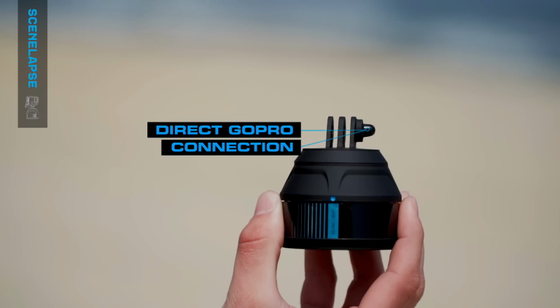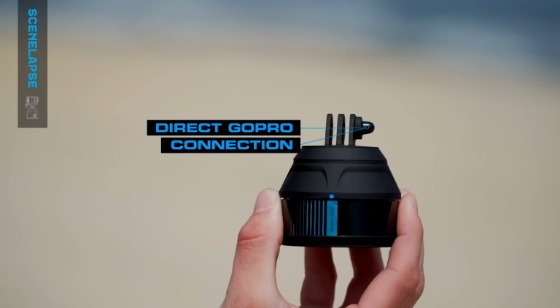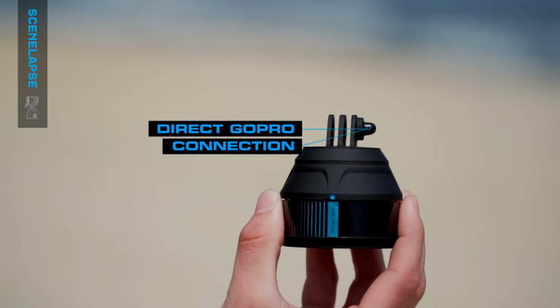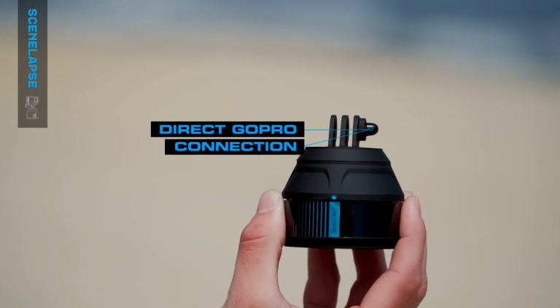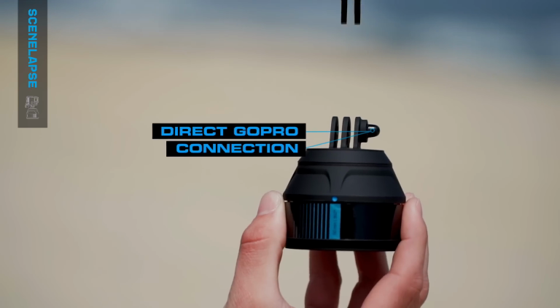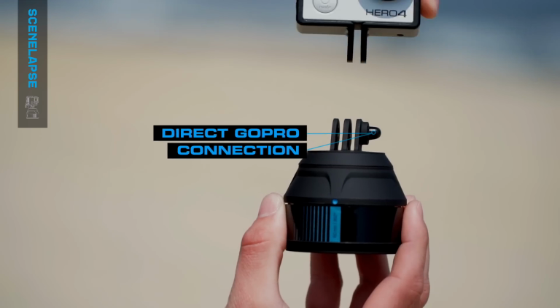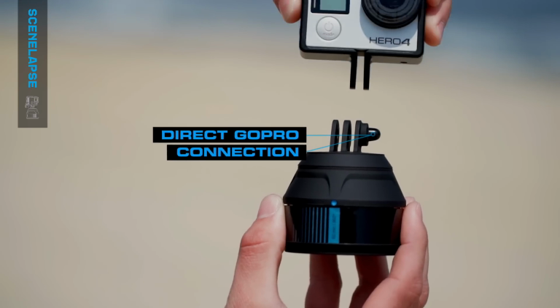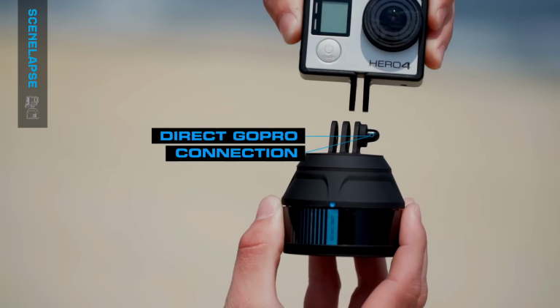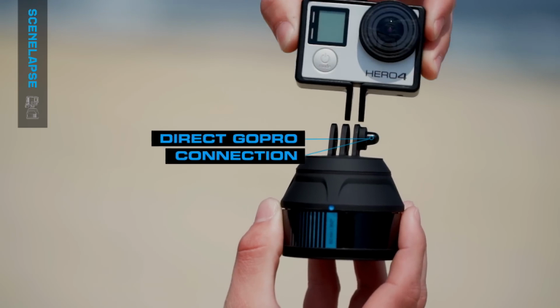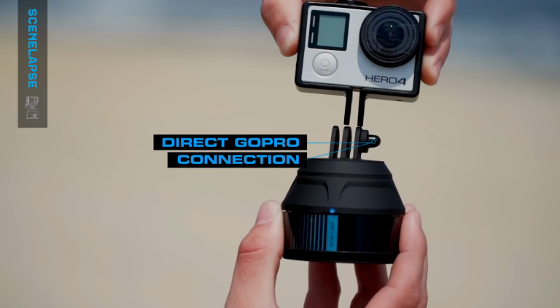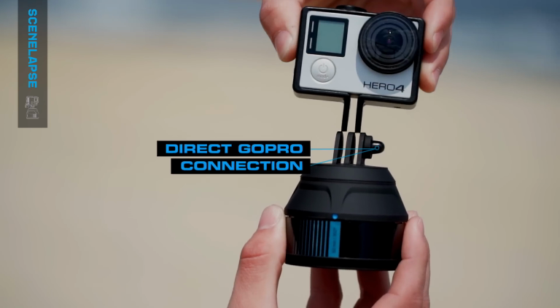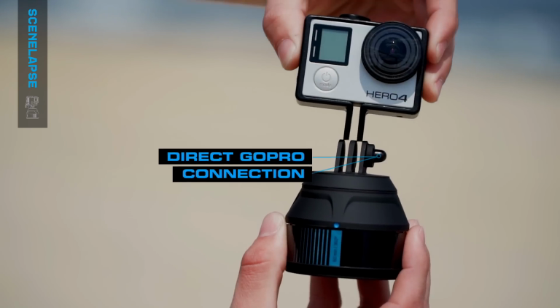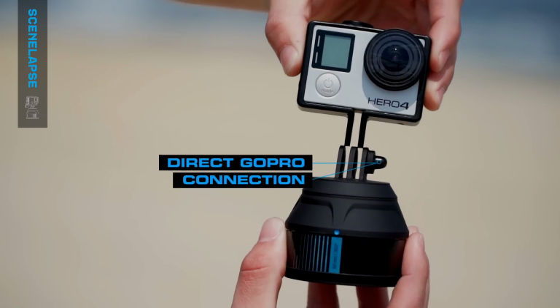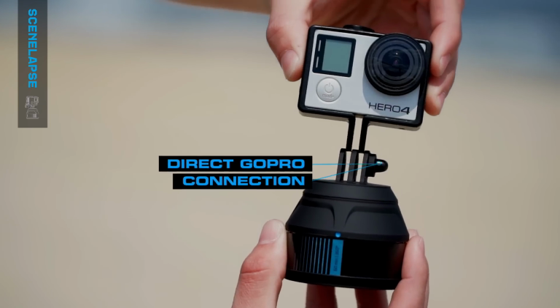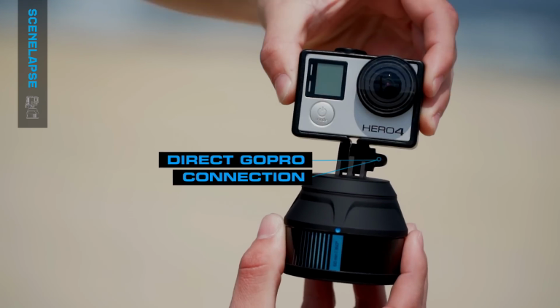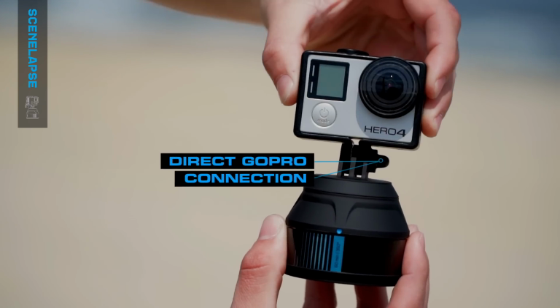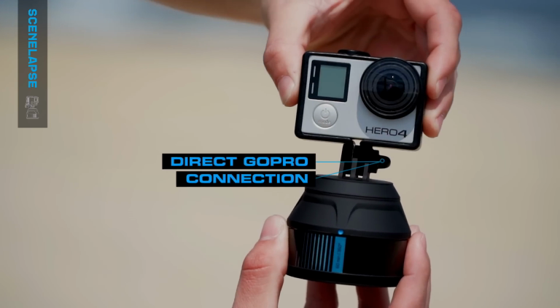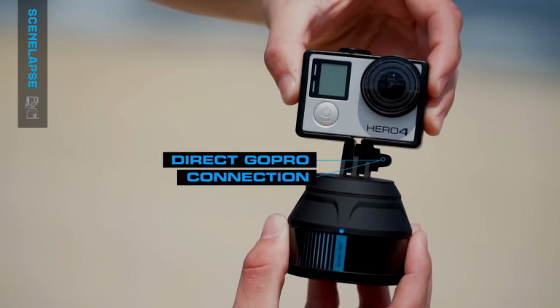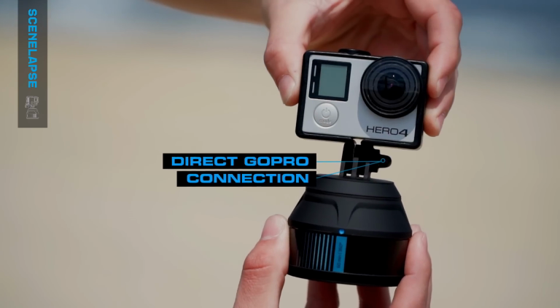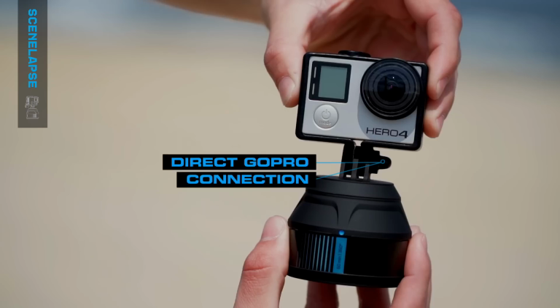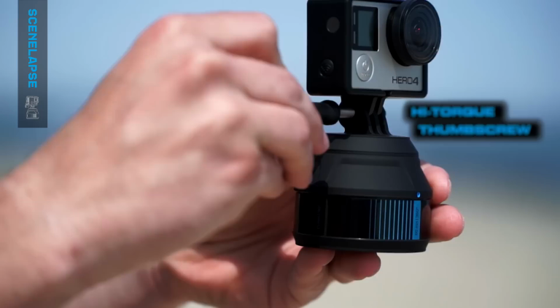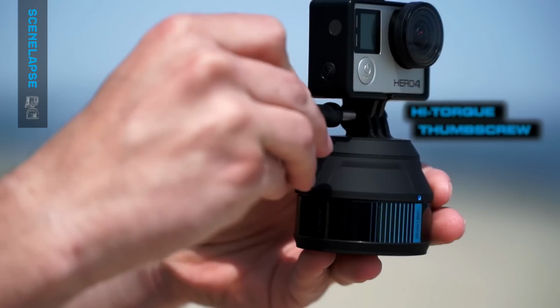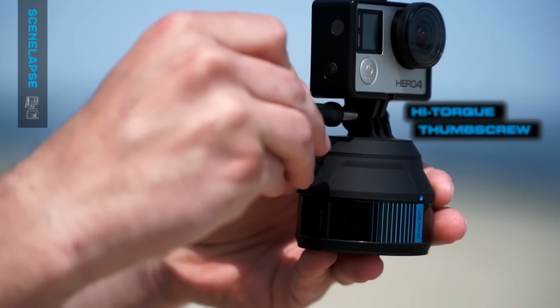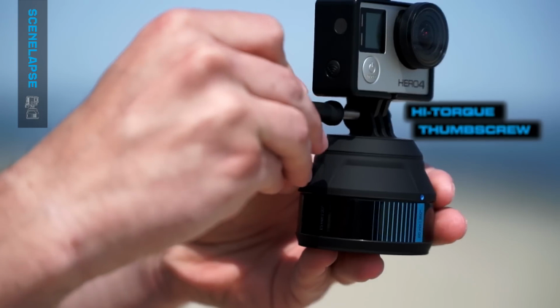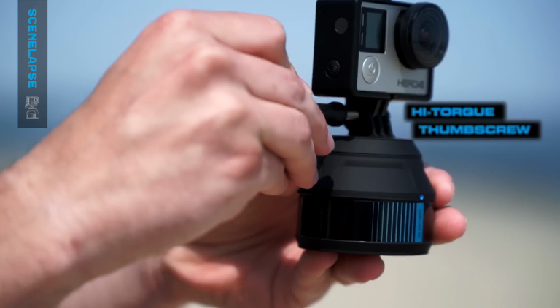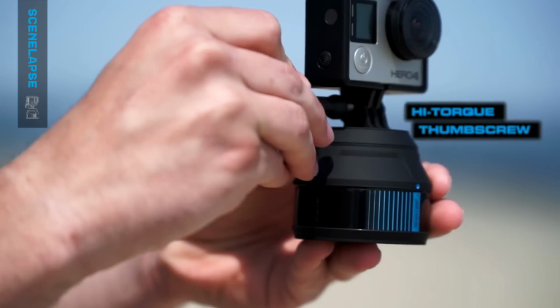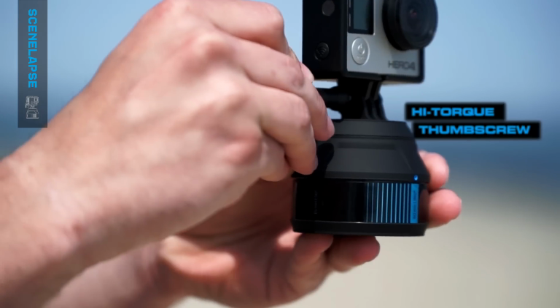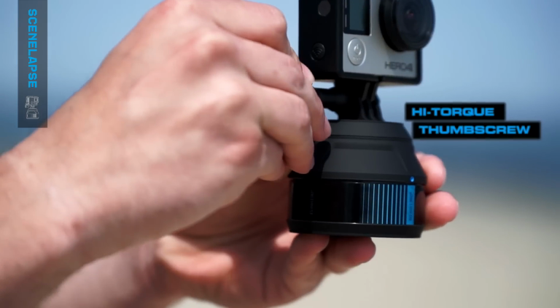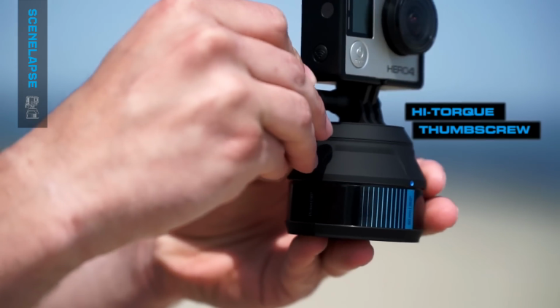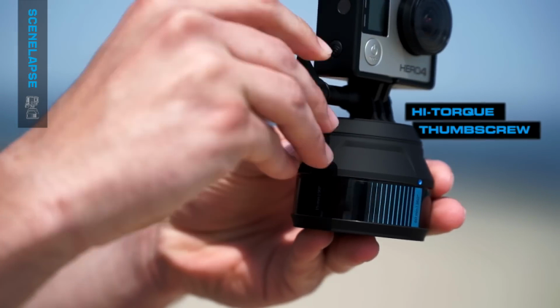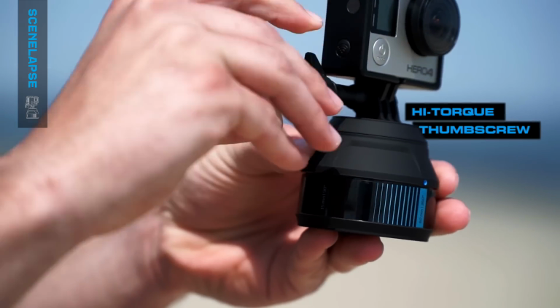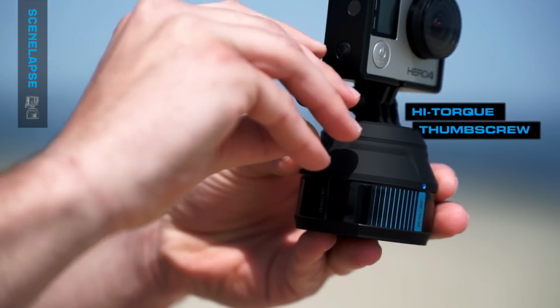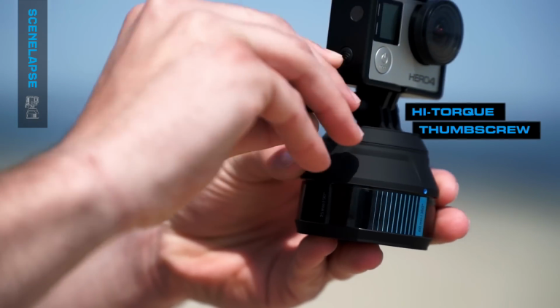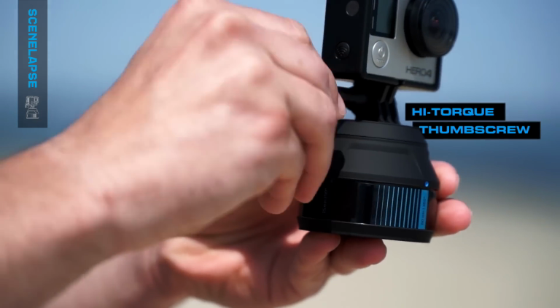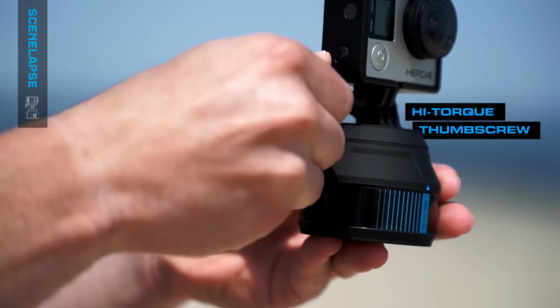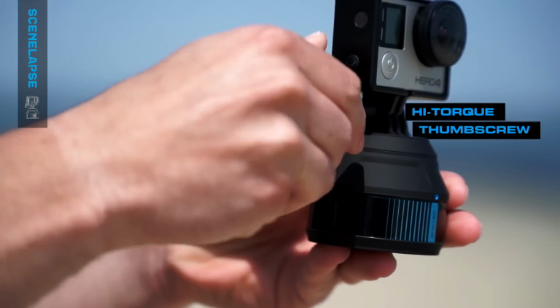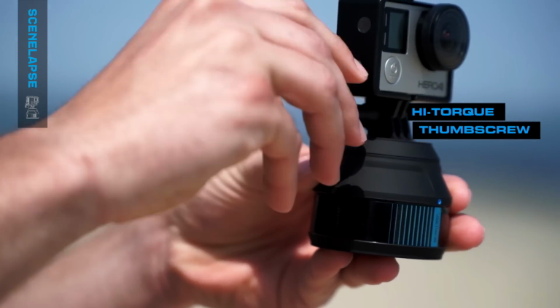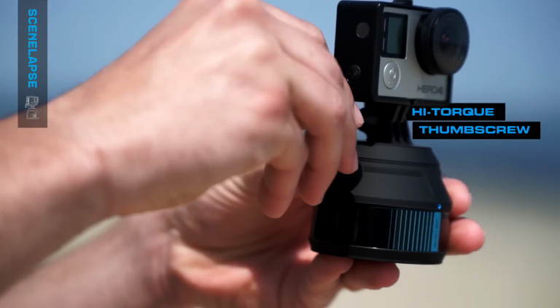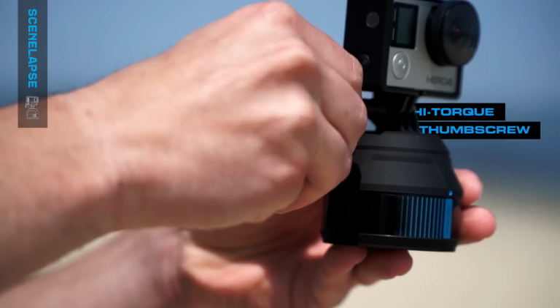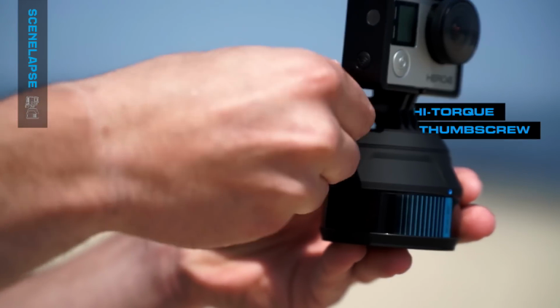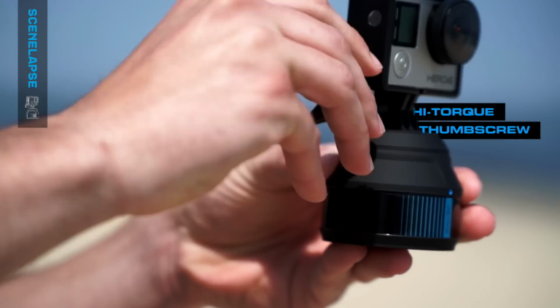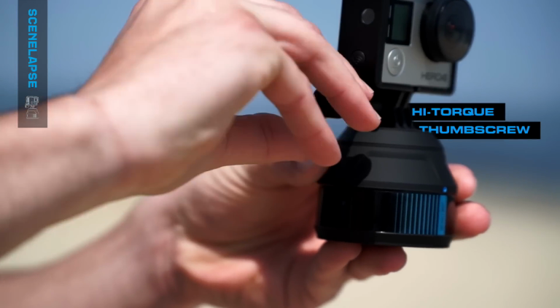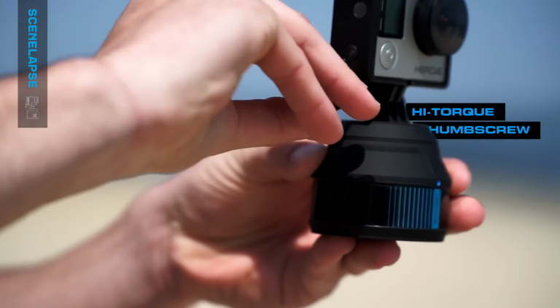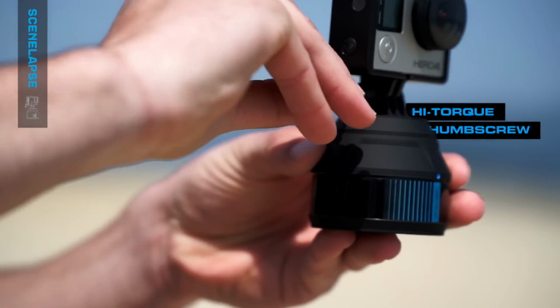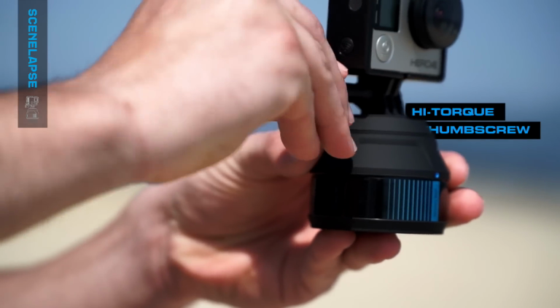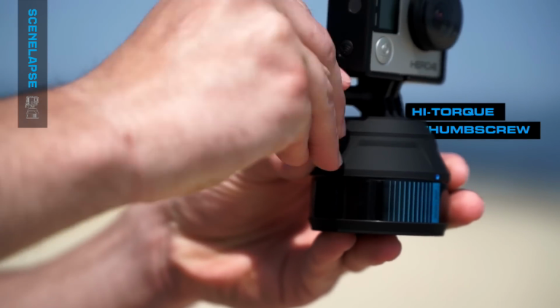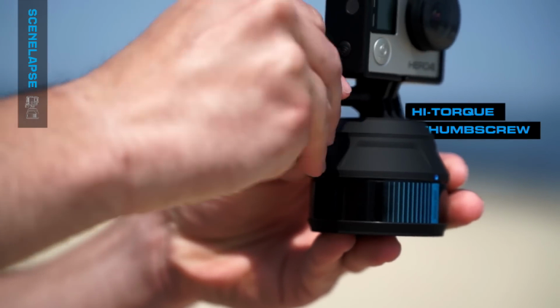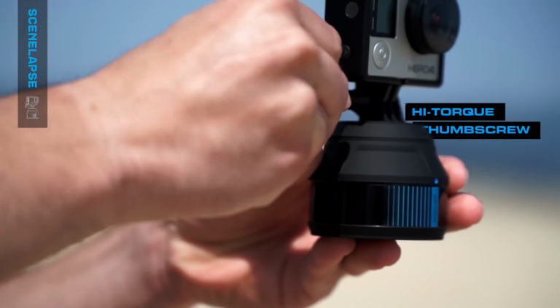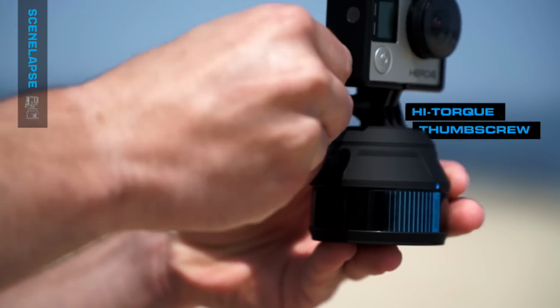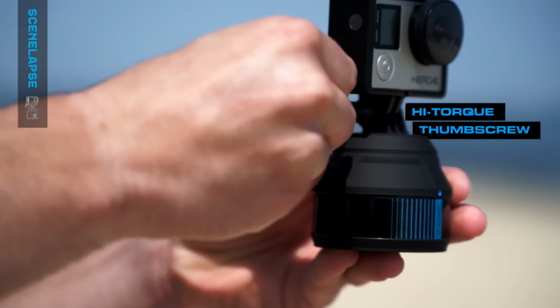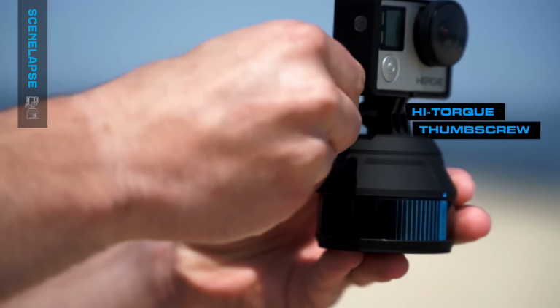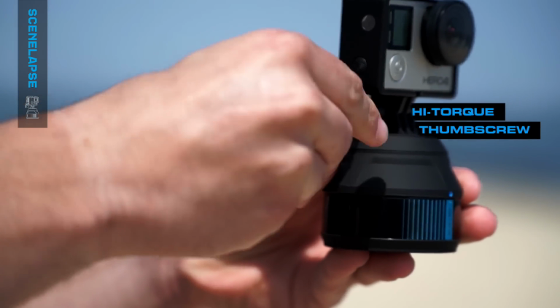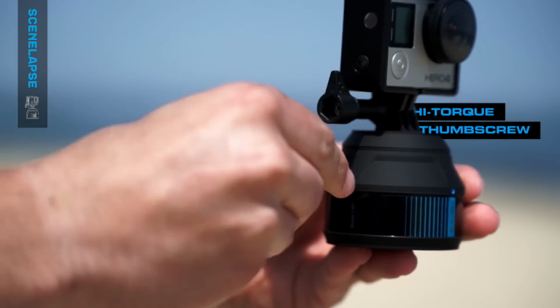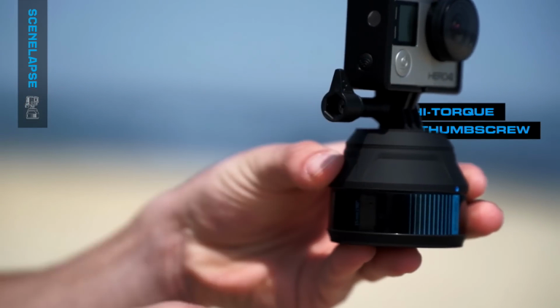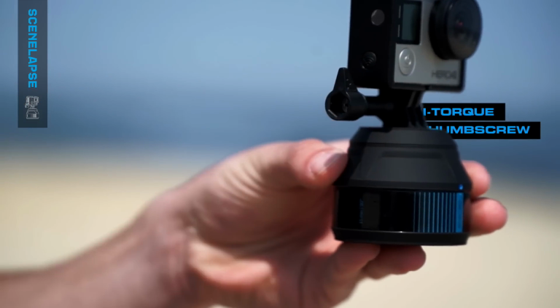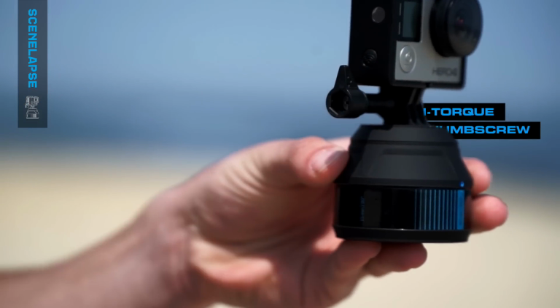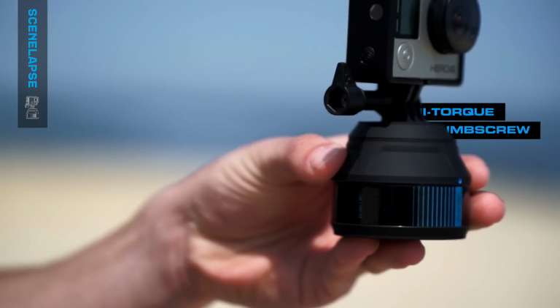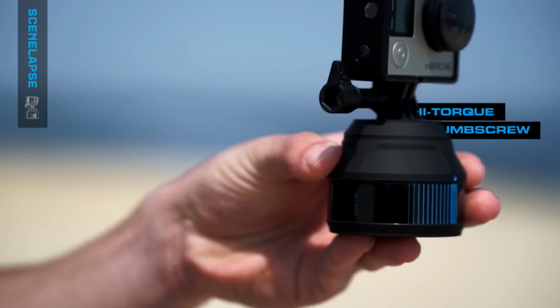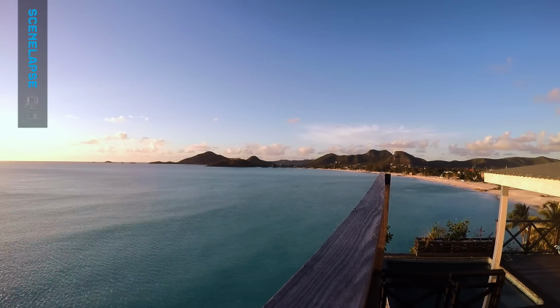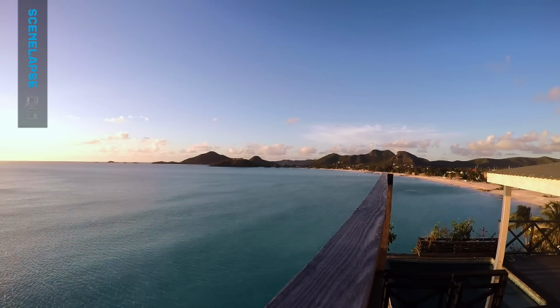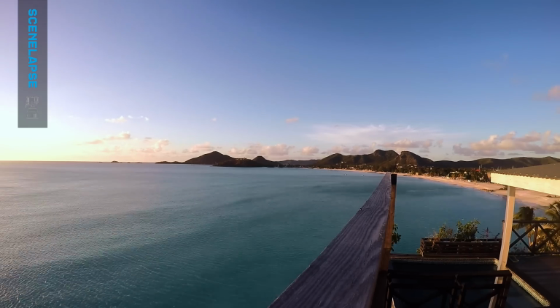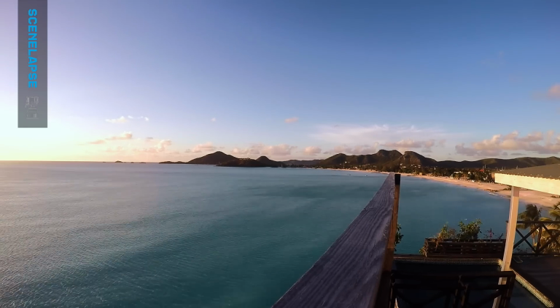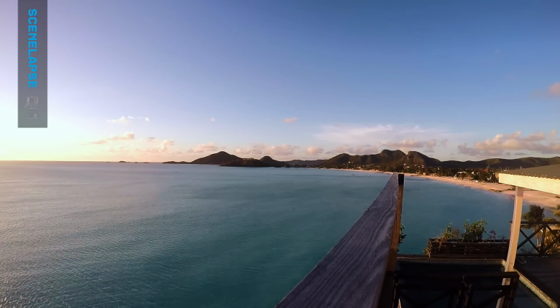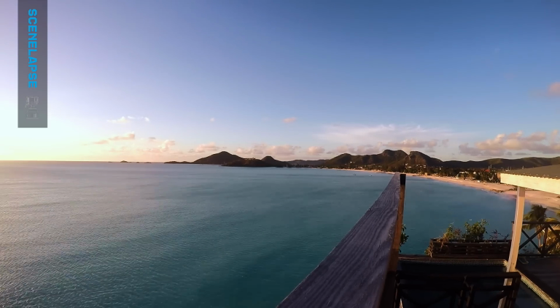Scenelapse features a direct GoPro connection and includes a high-torque thumb screw, allowing you to secure your GoPro tighter and stronger.